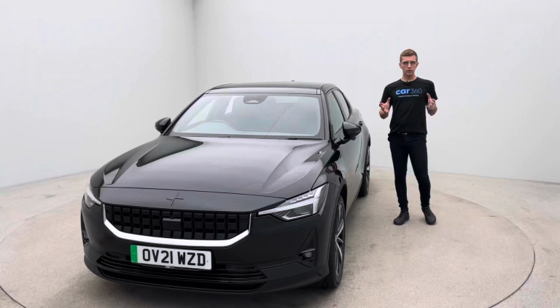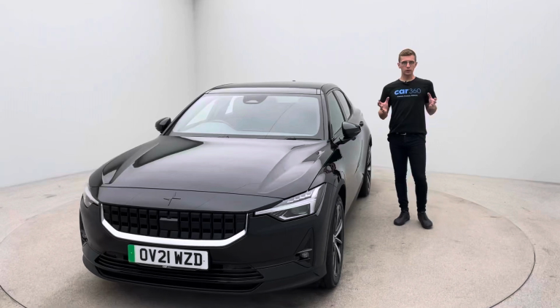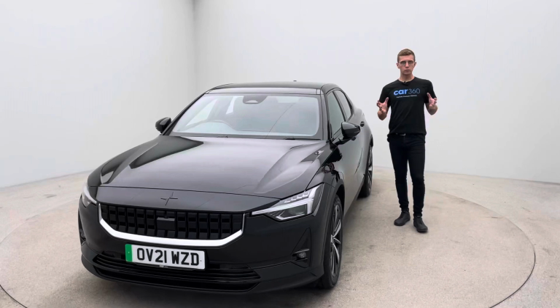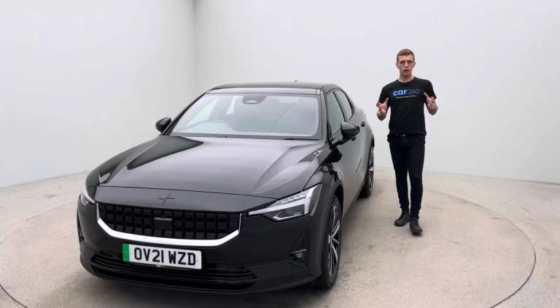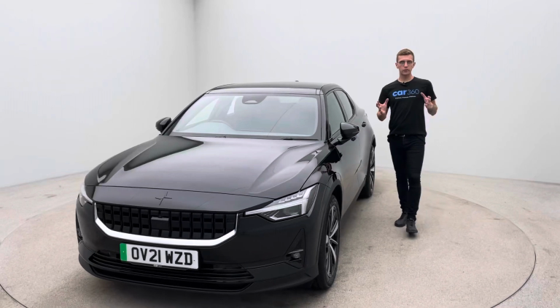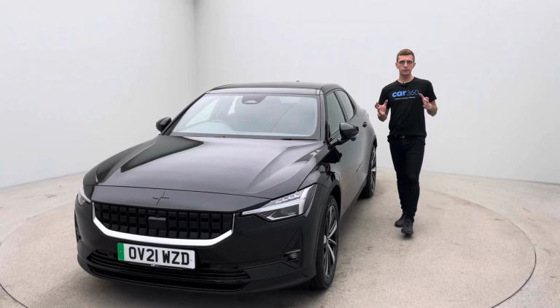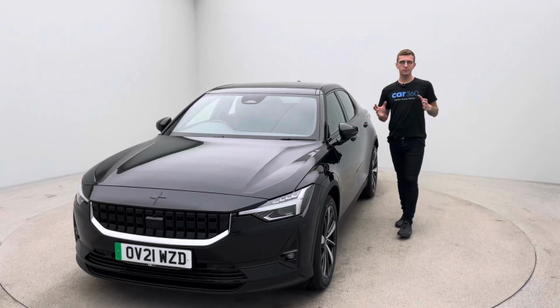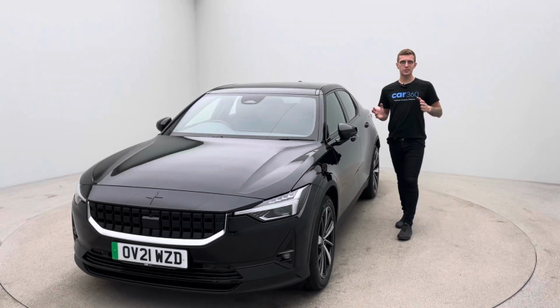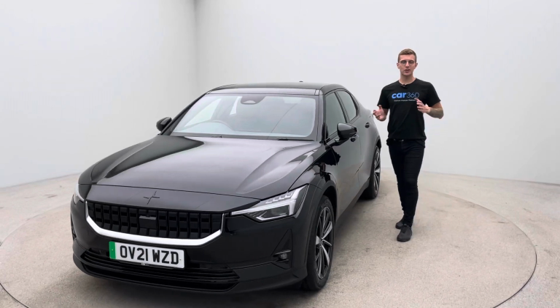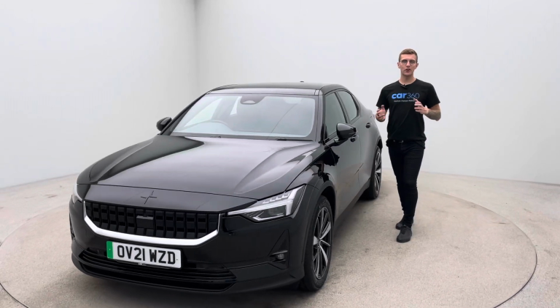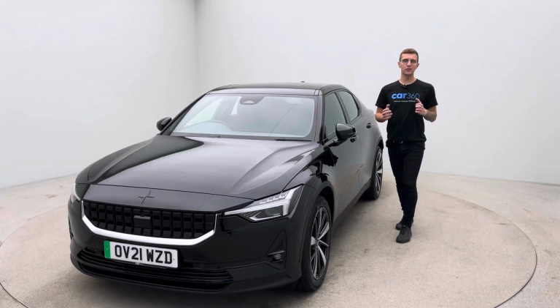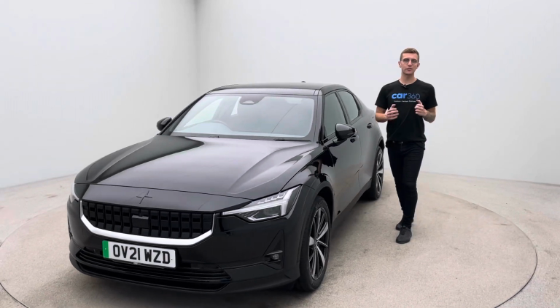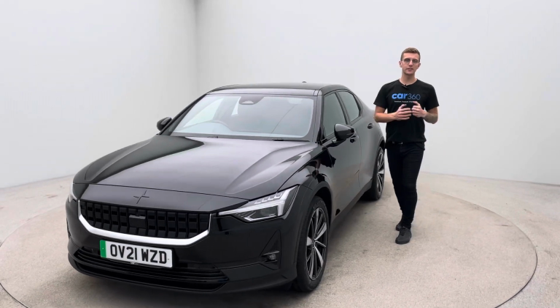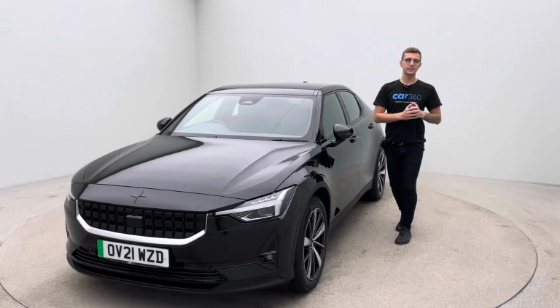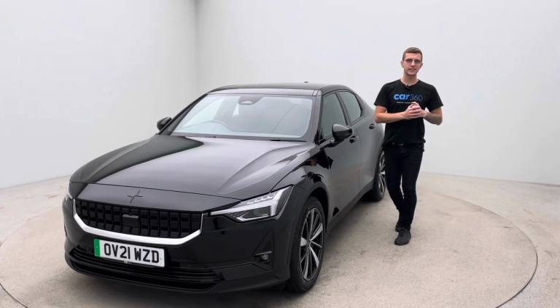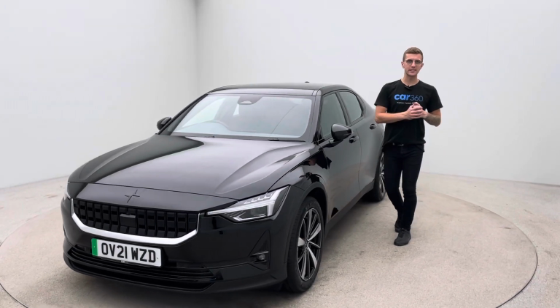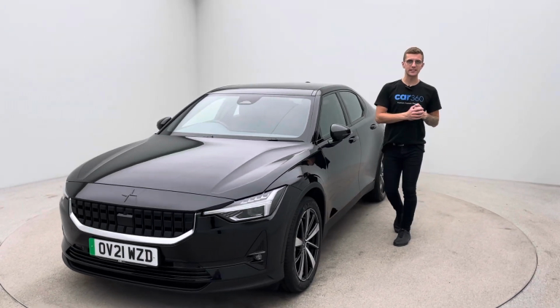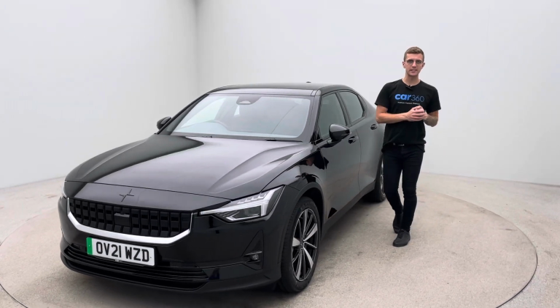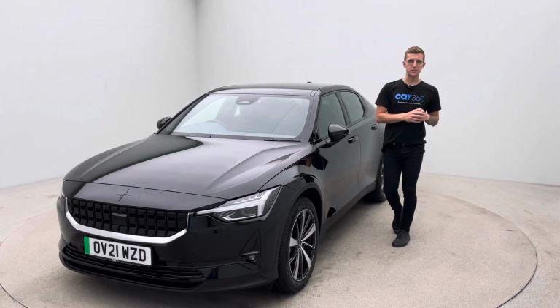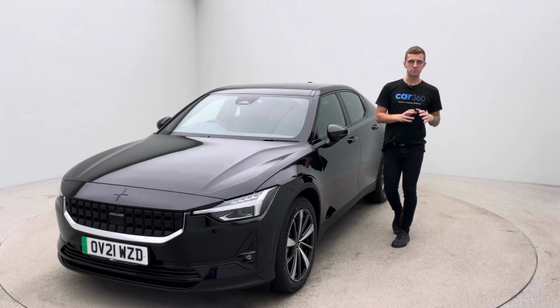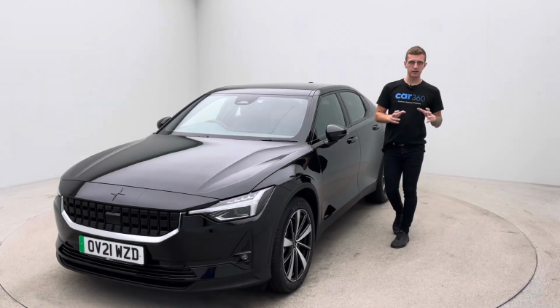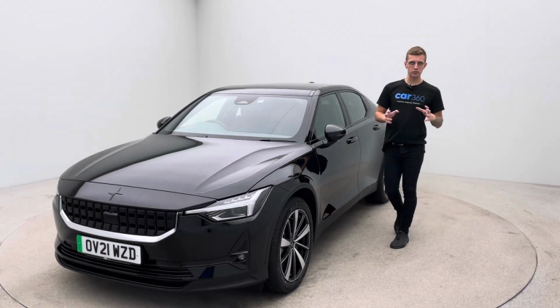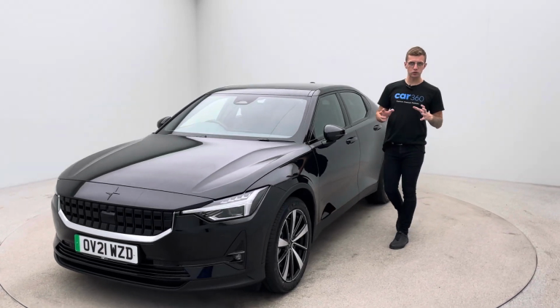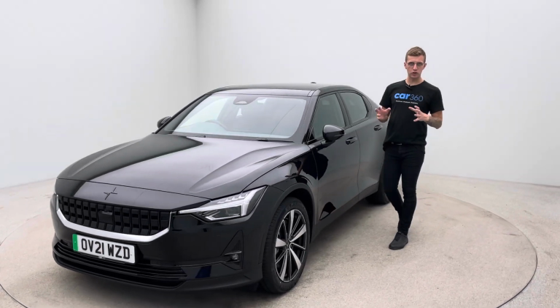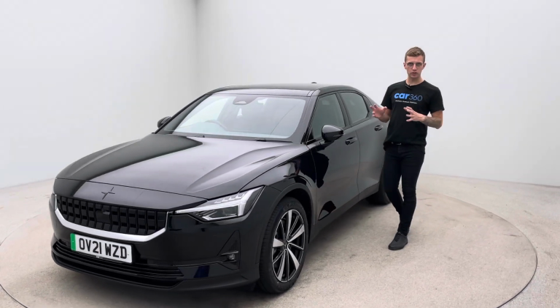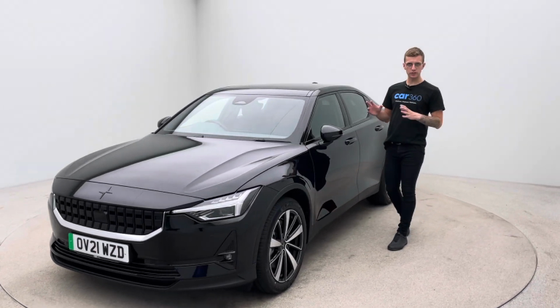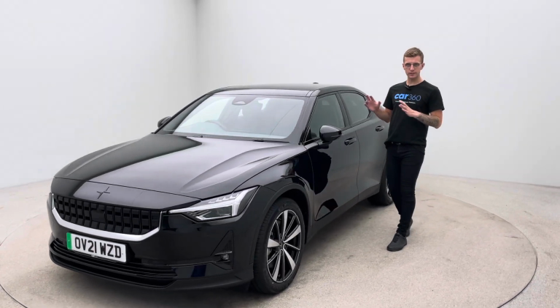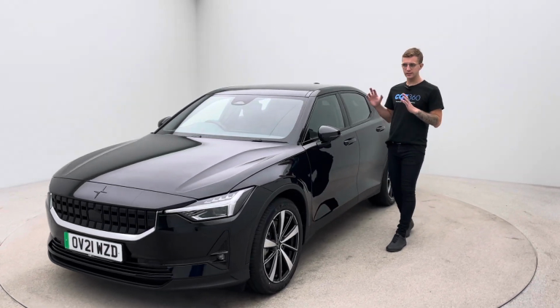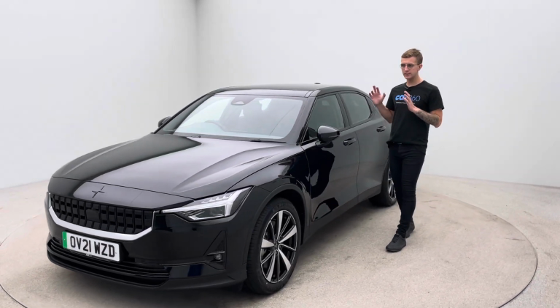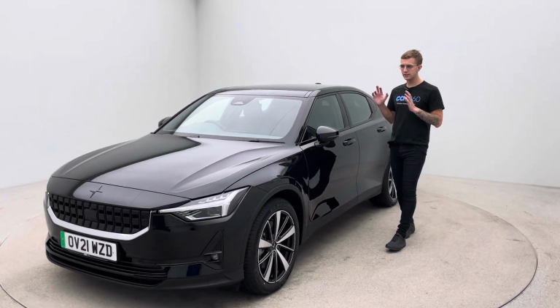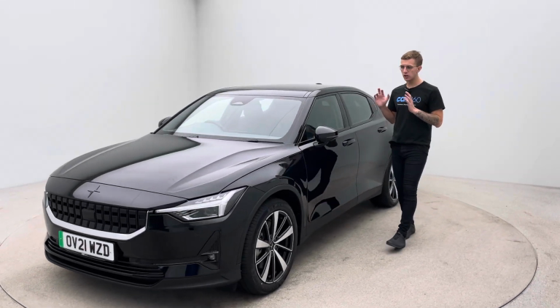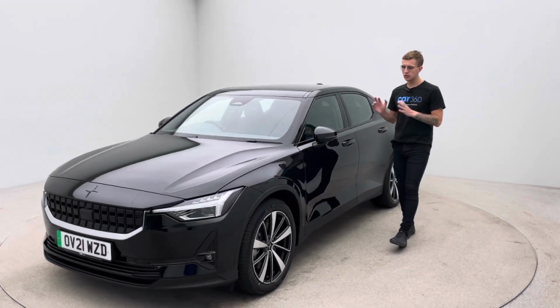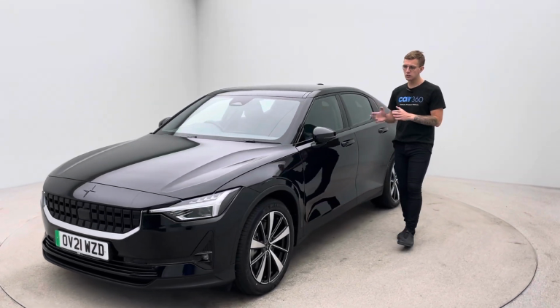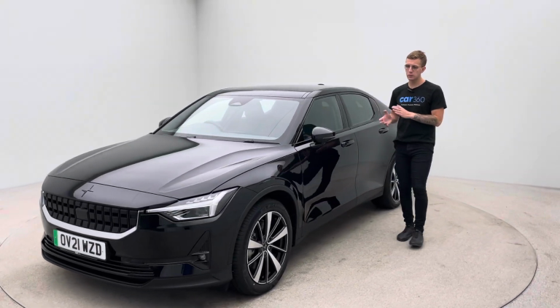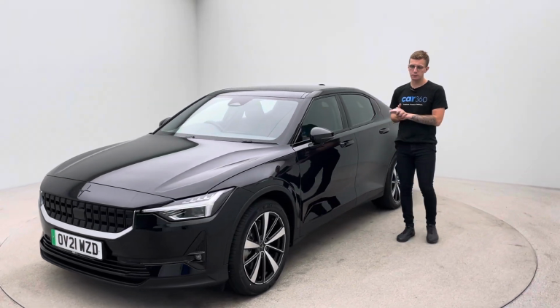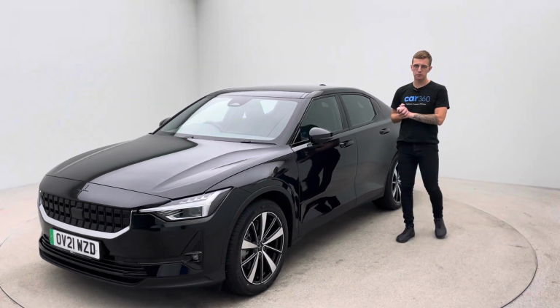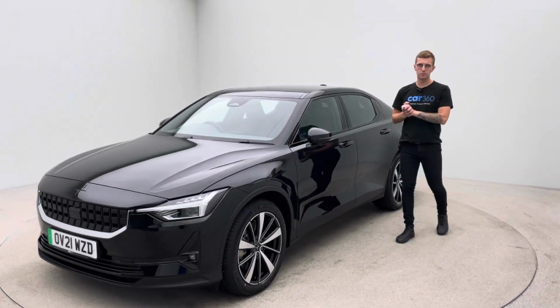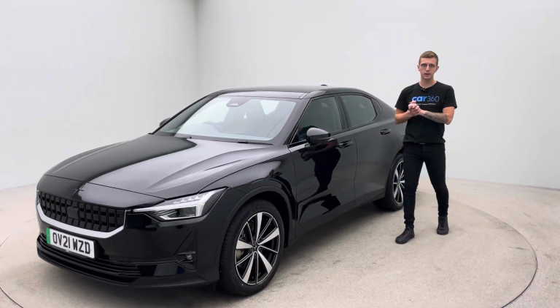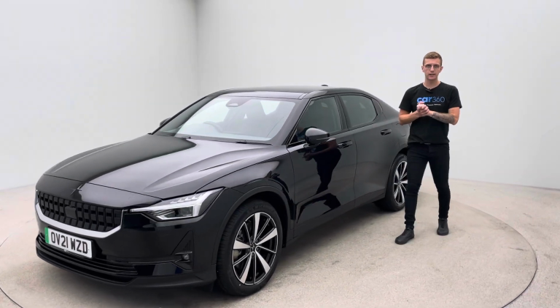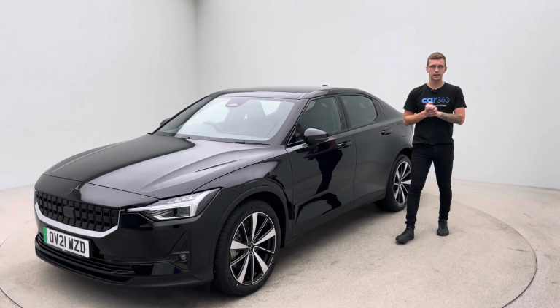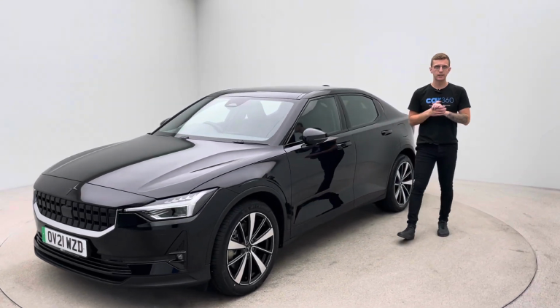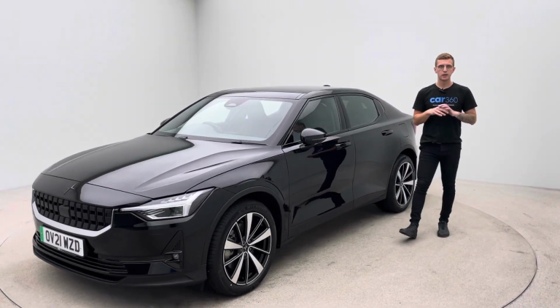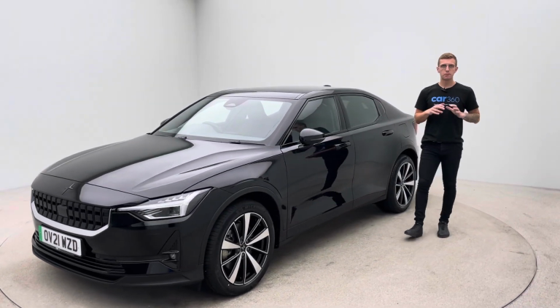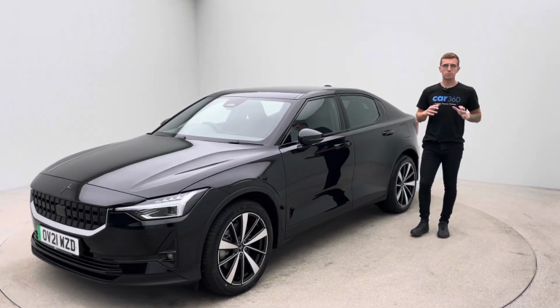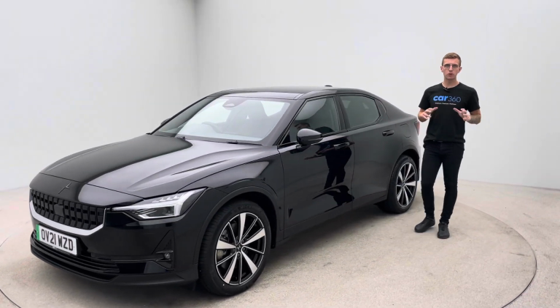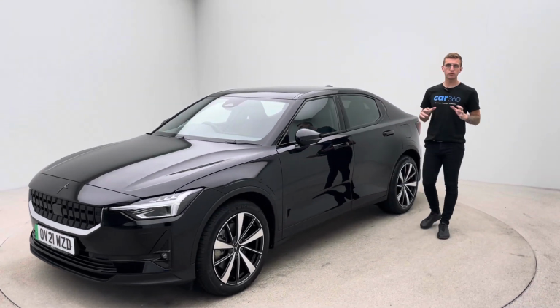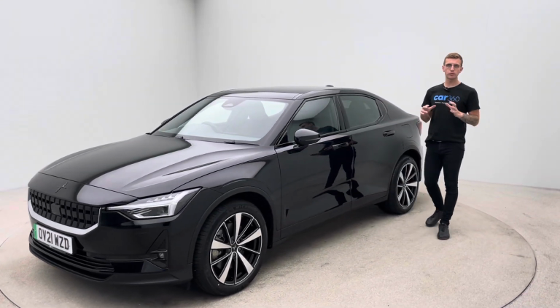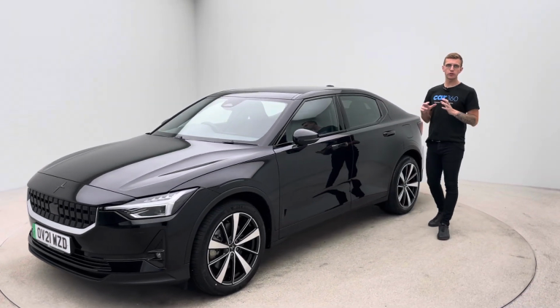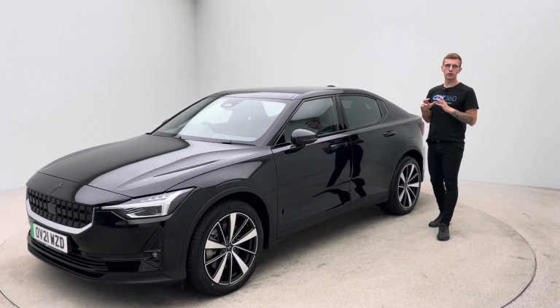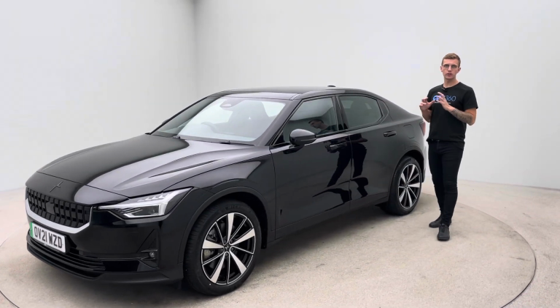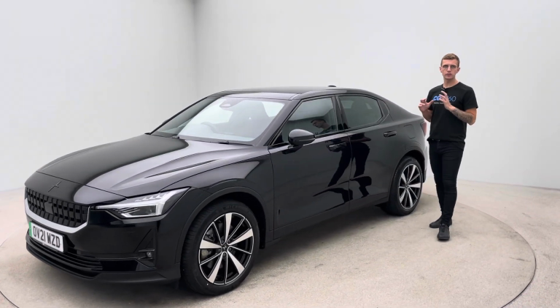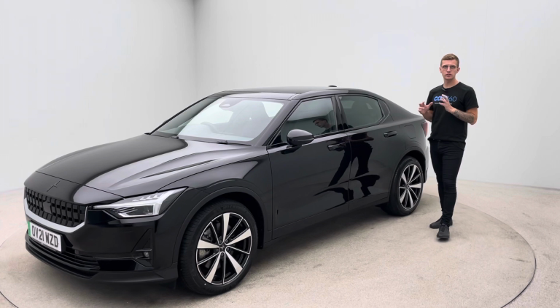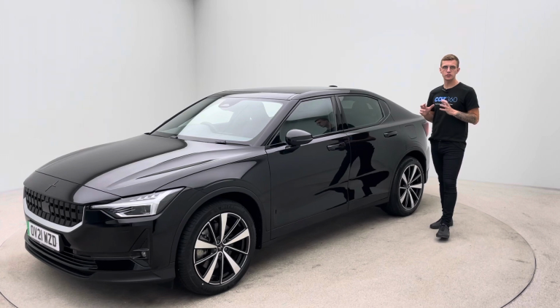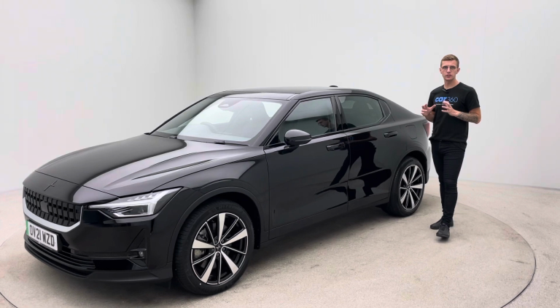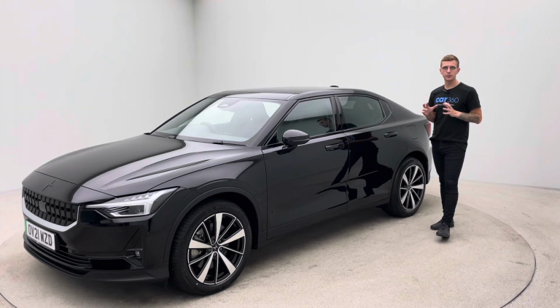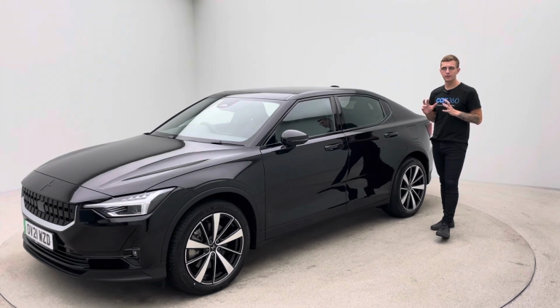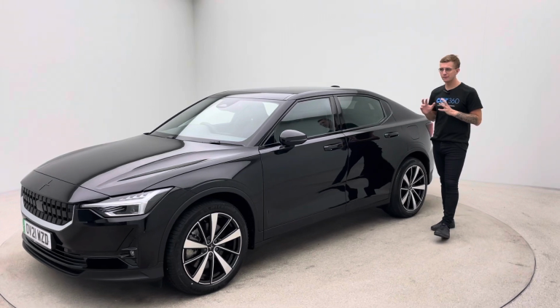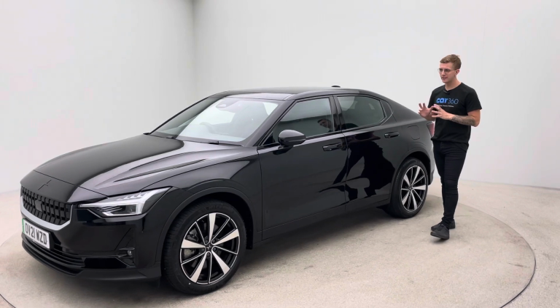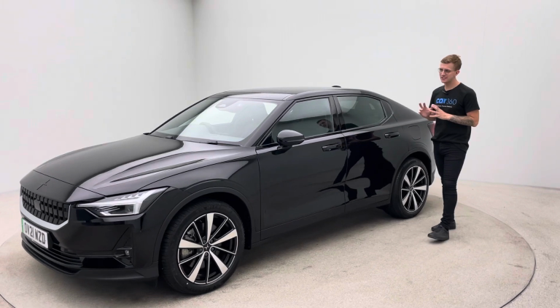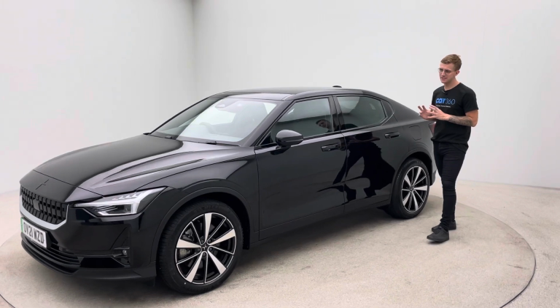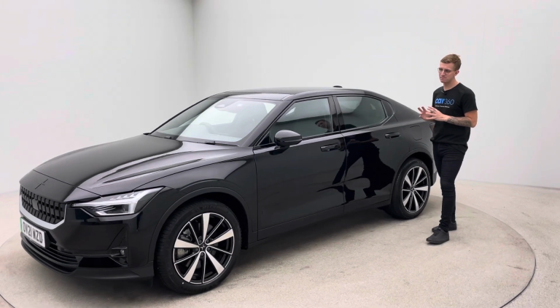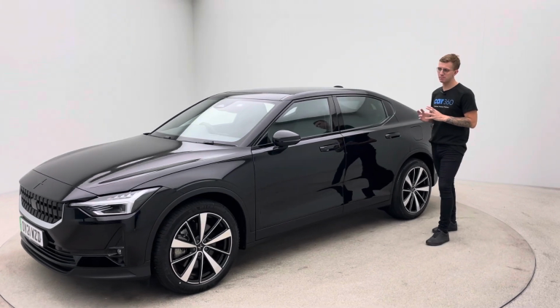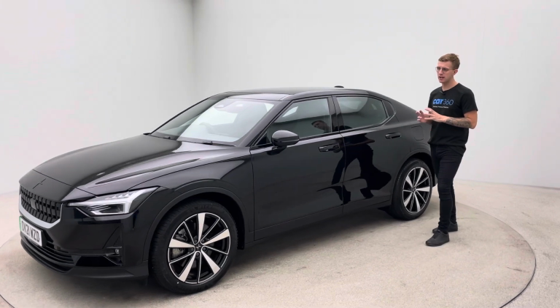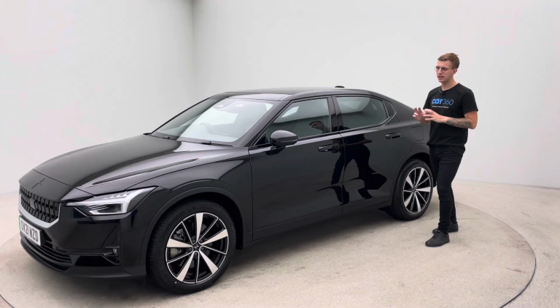Hello and welcome to Car360, my name's Ross. This is our 21 plate Polestar 2, finished in black.